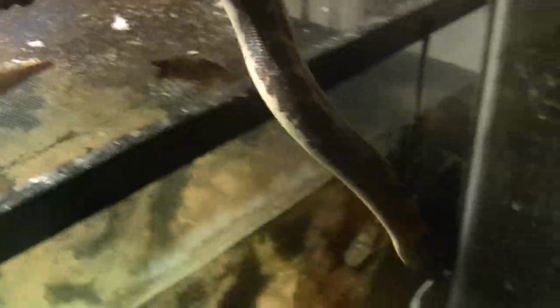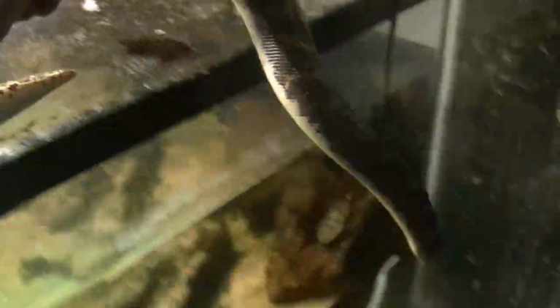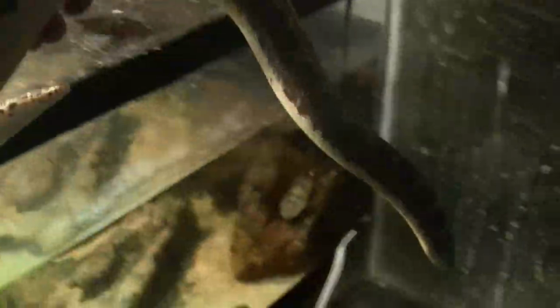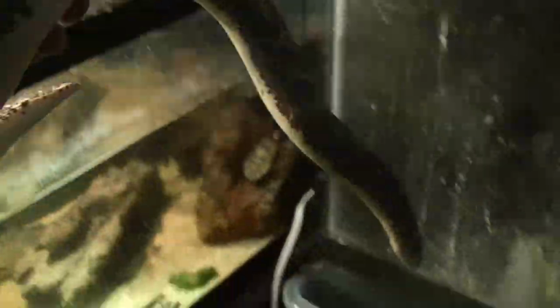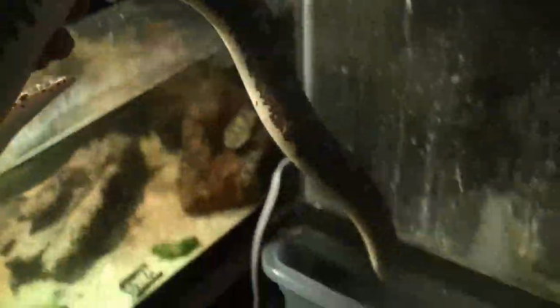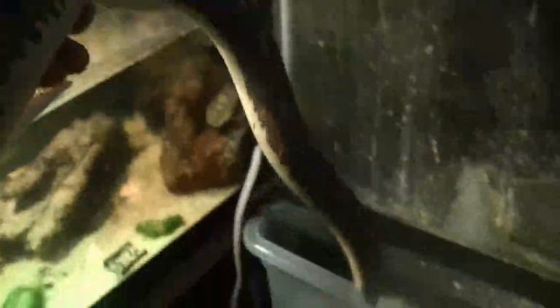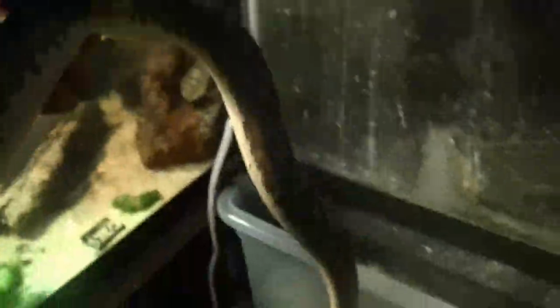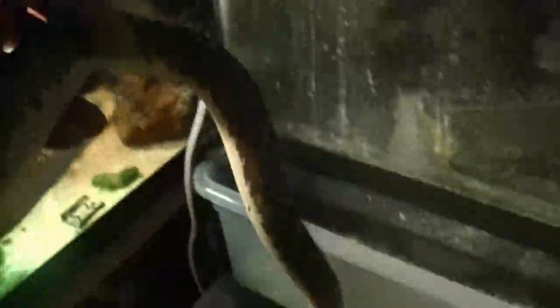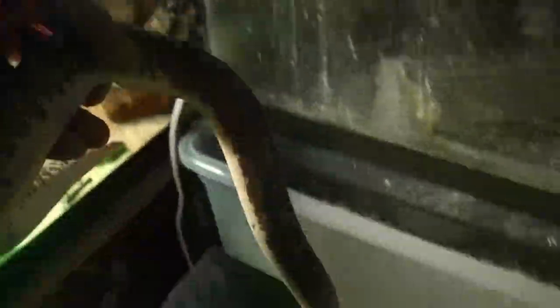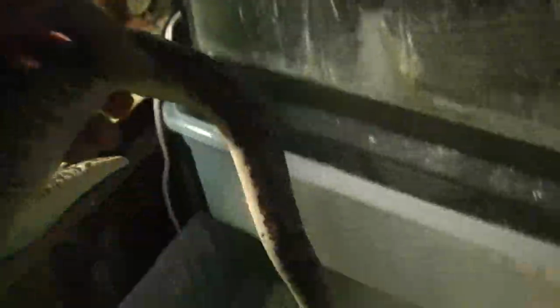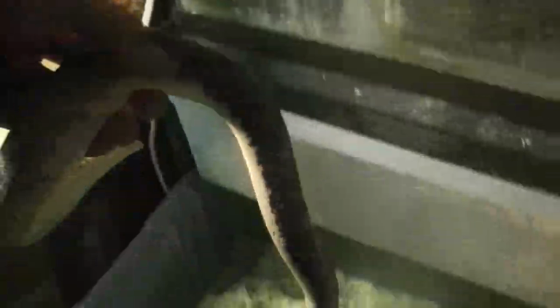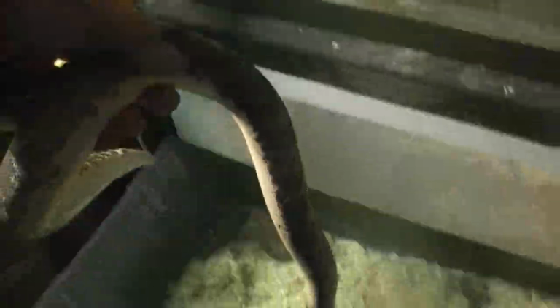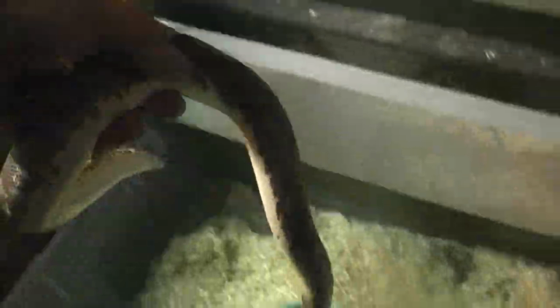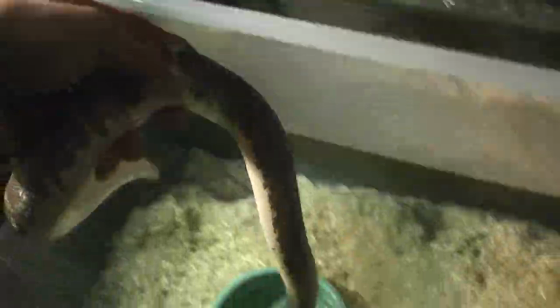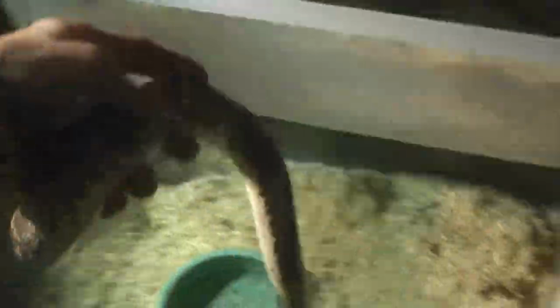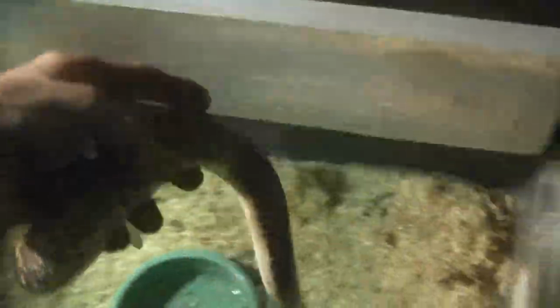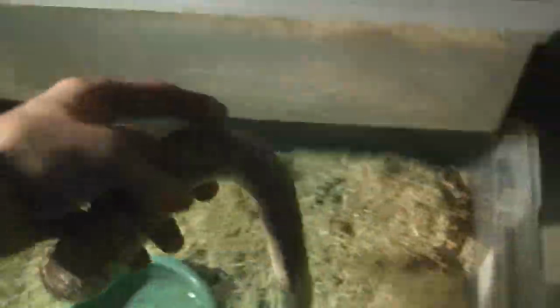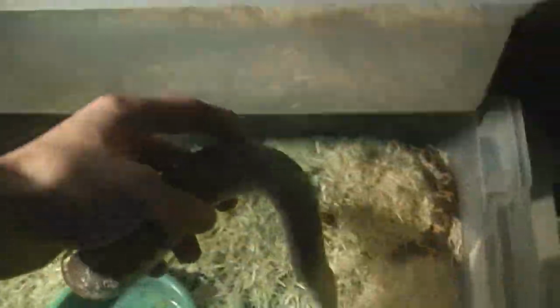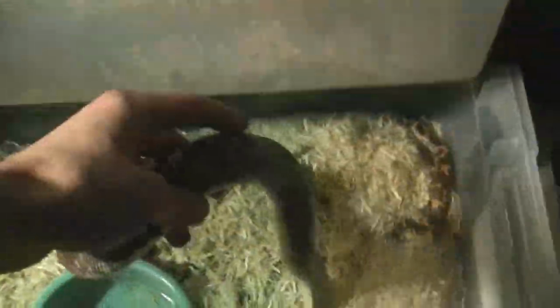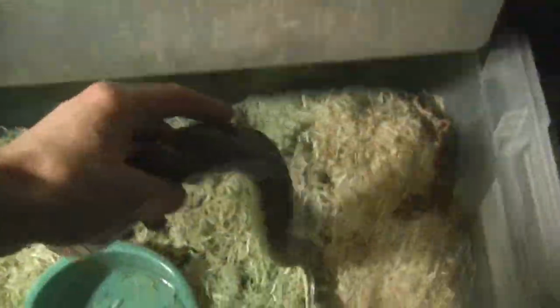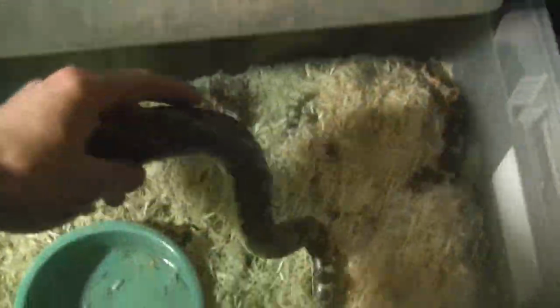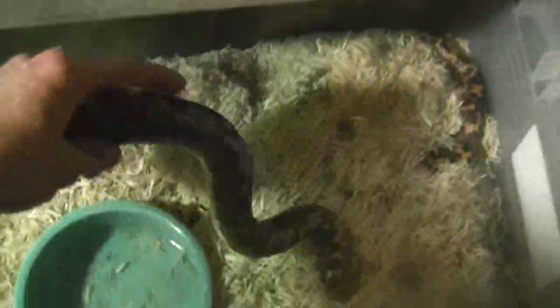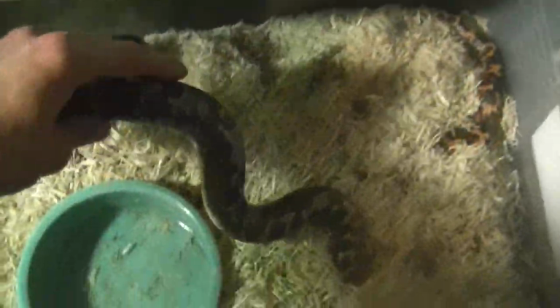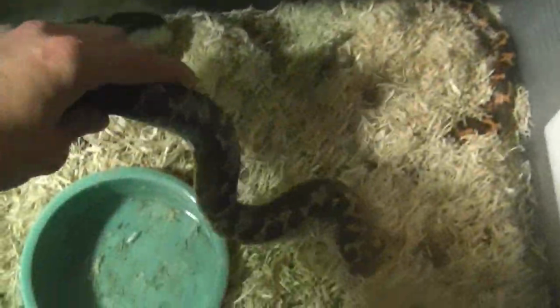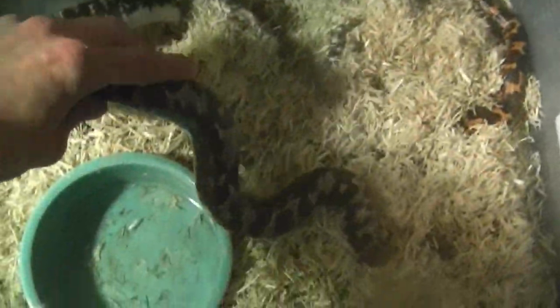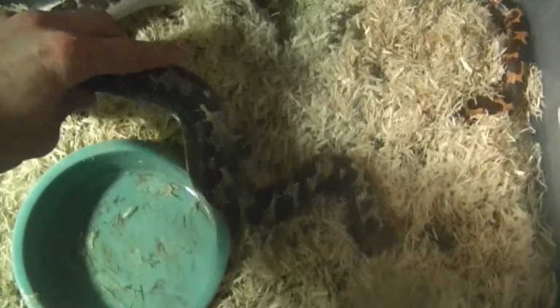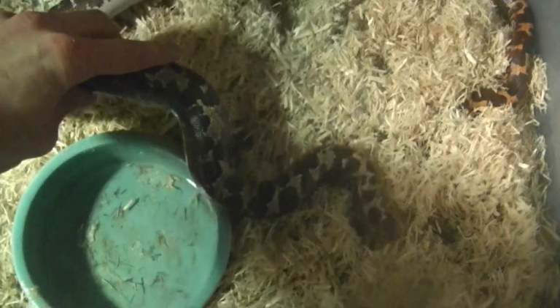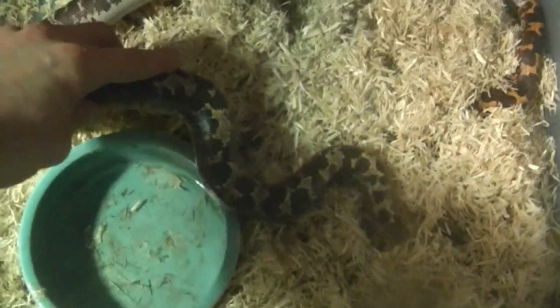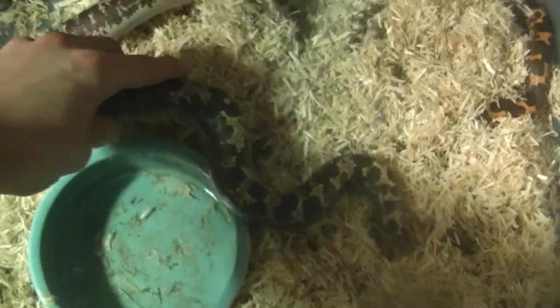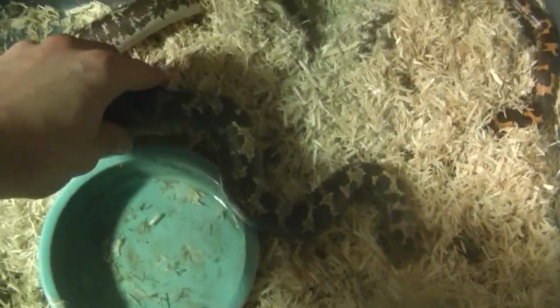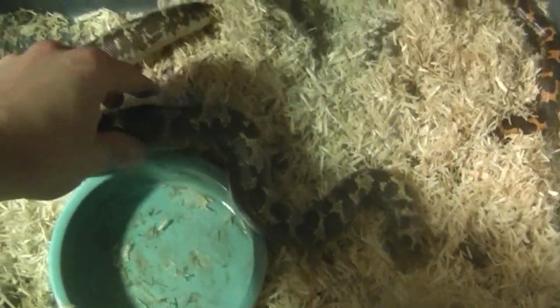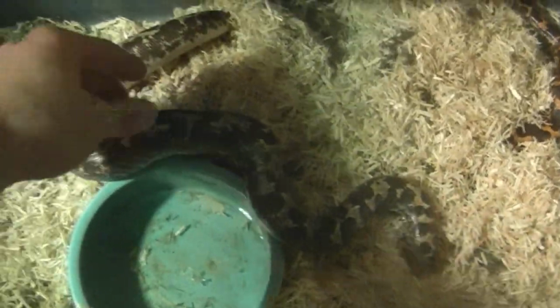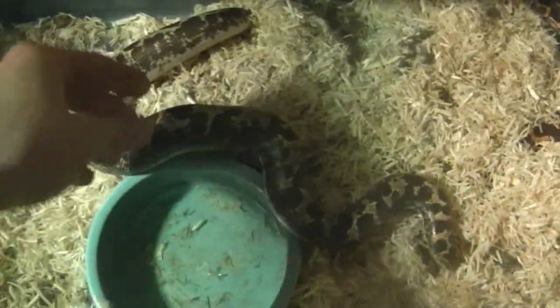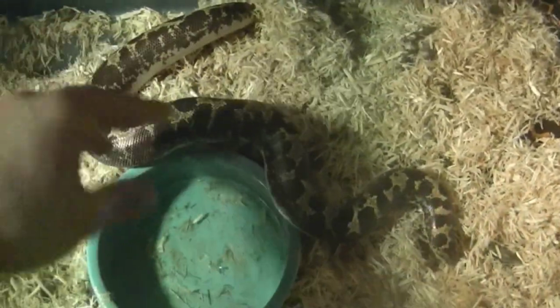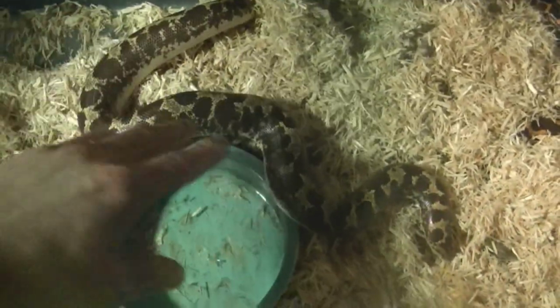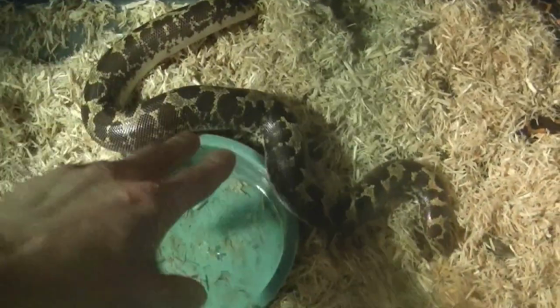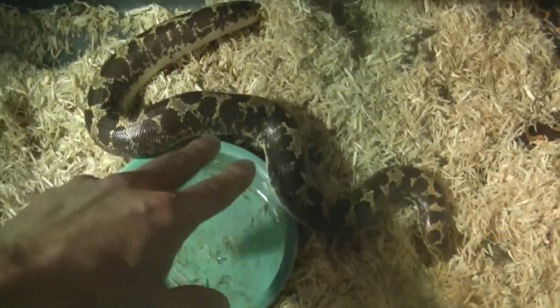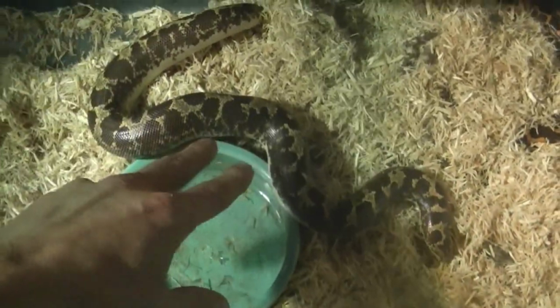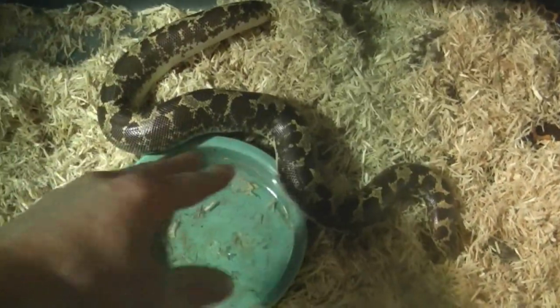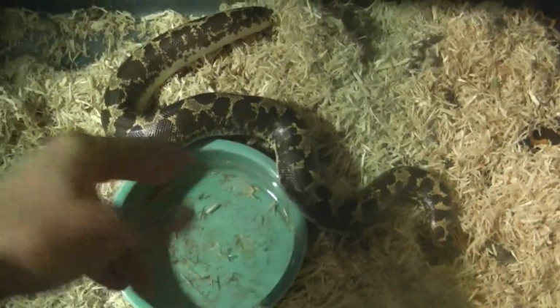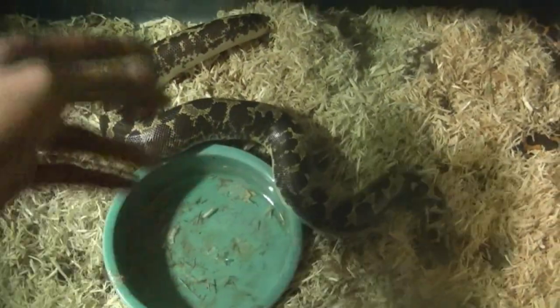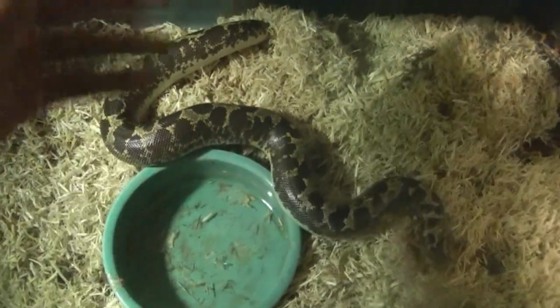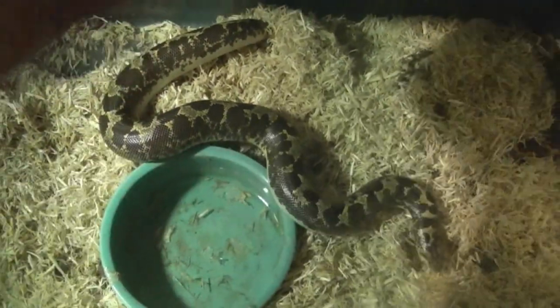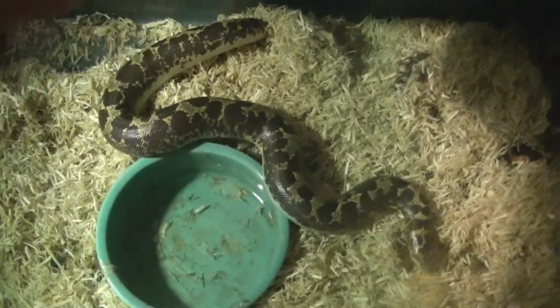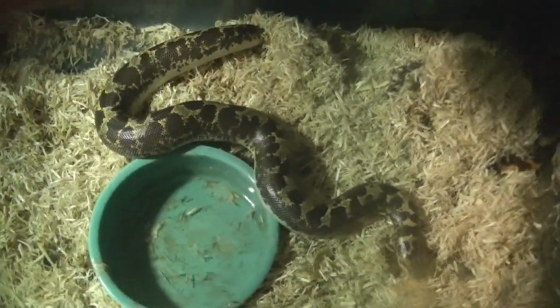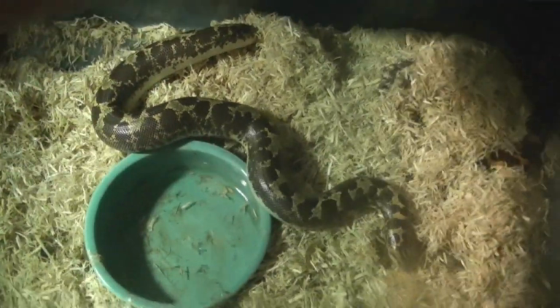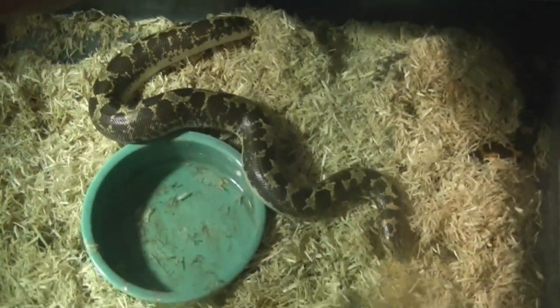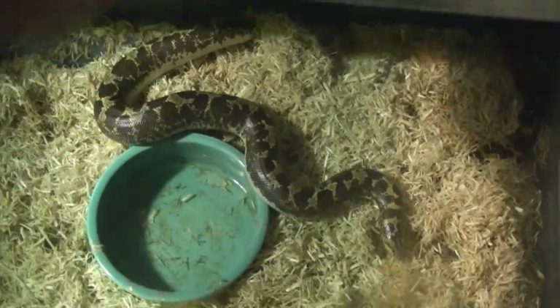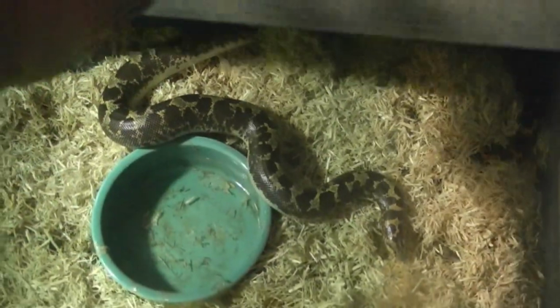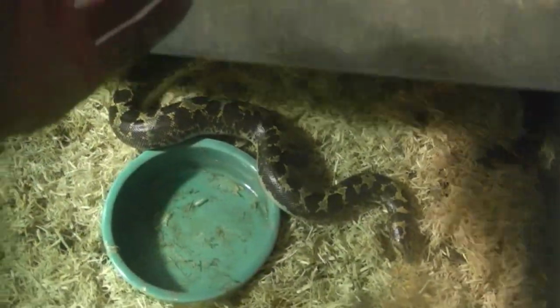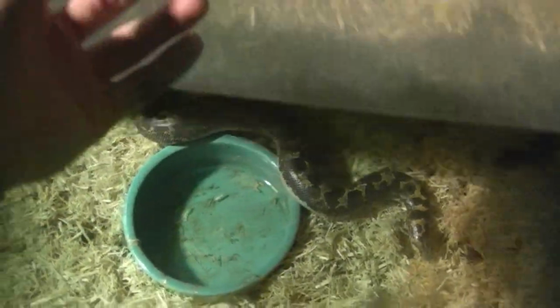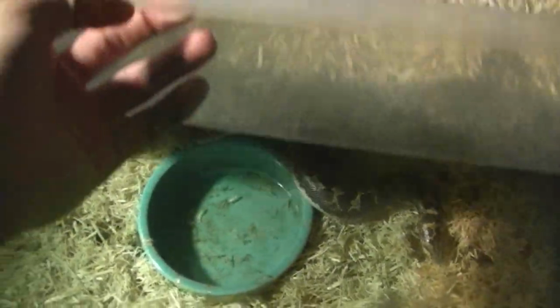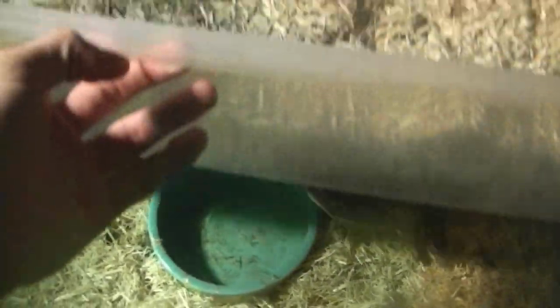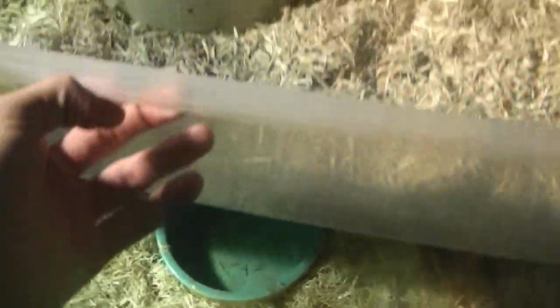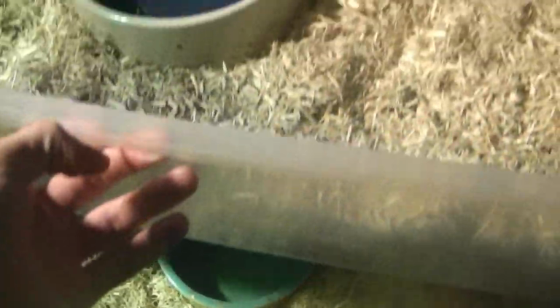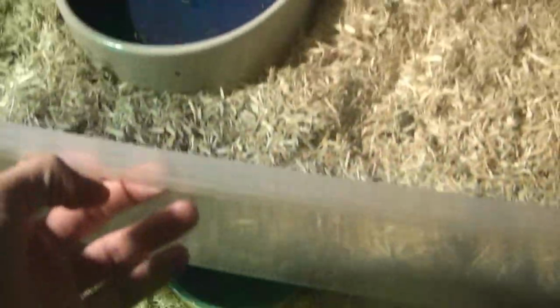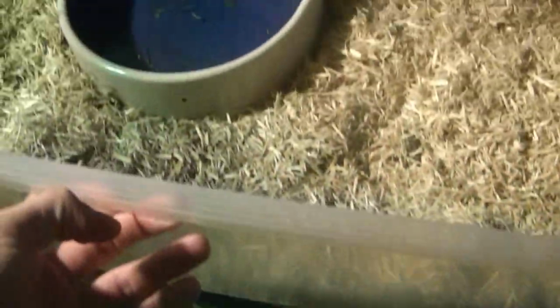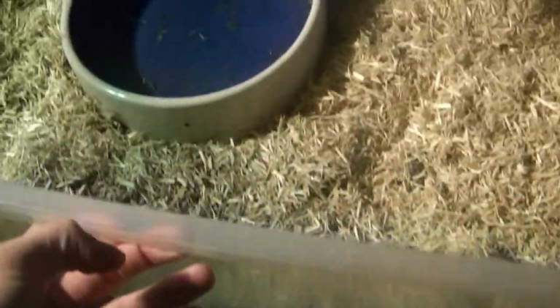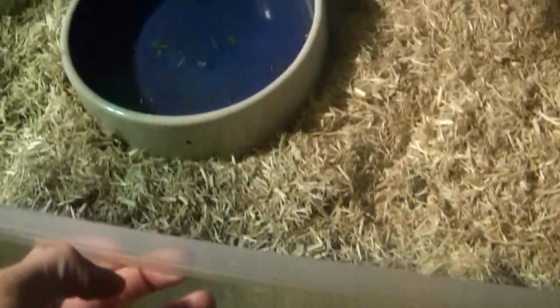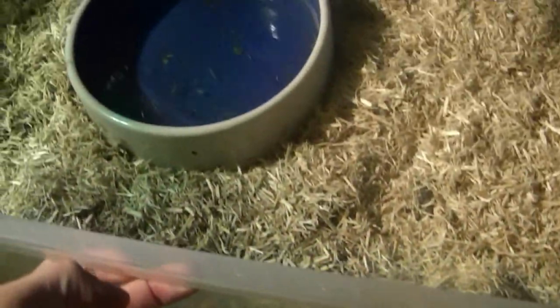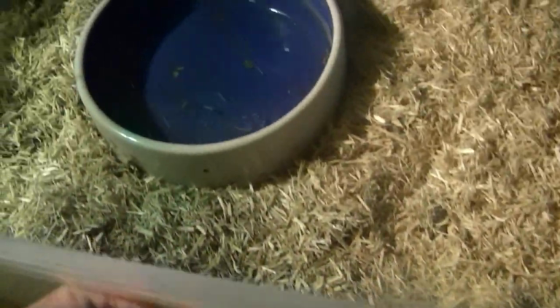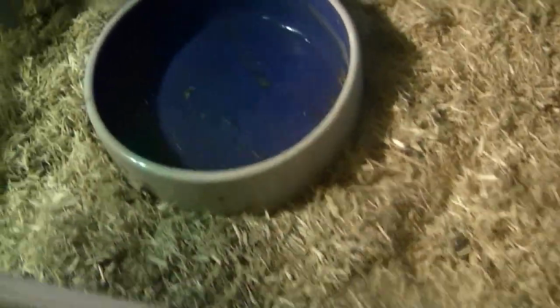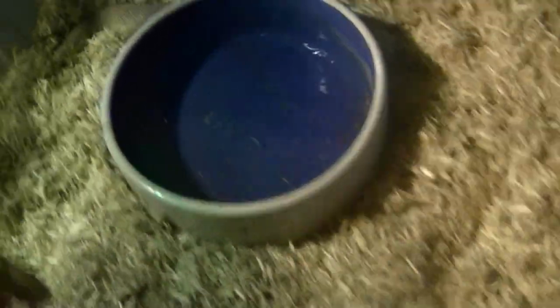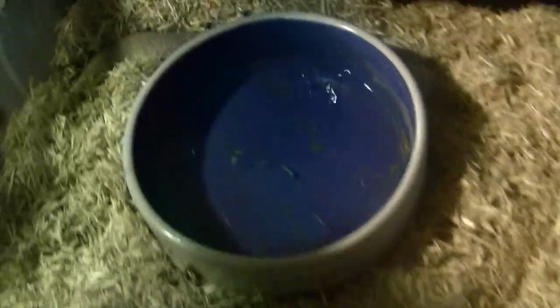Kenyan sand boas don't get too big, just a few feet. They're smaller than Indian smooth-scale sand boas, which can get up to like four feet.